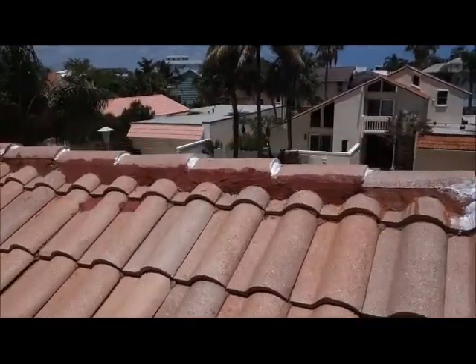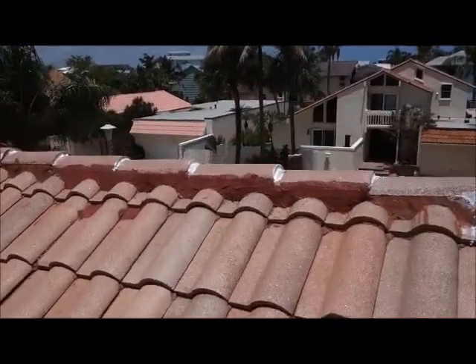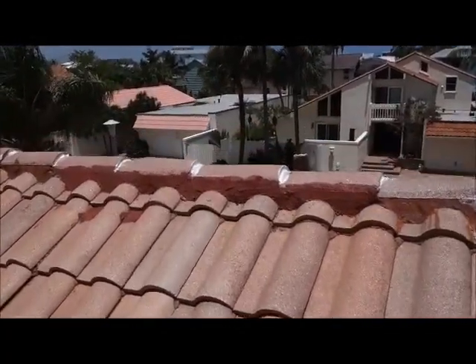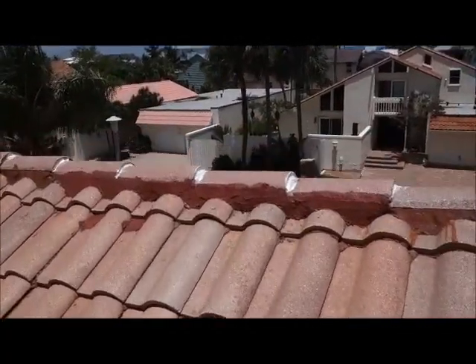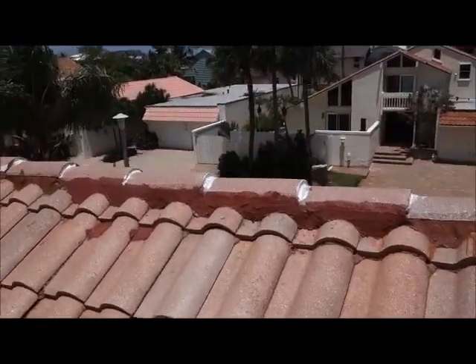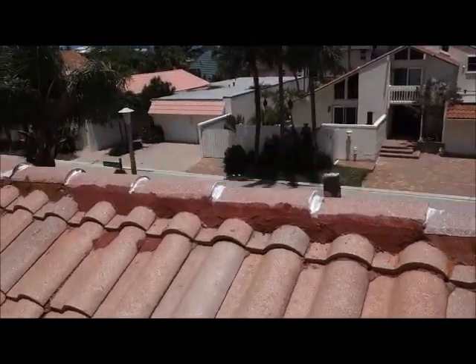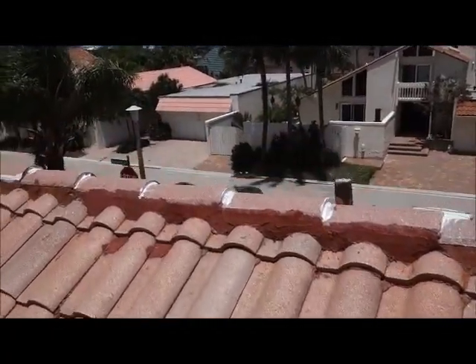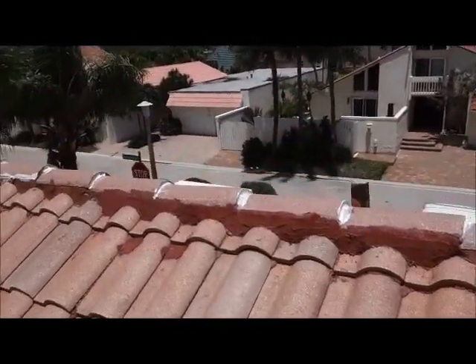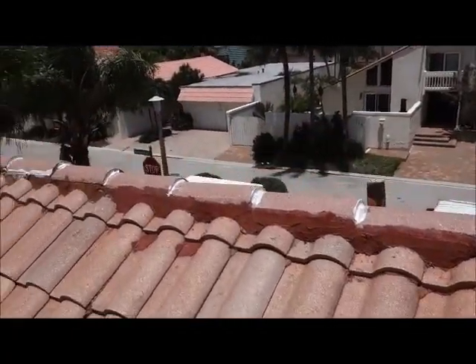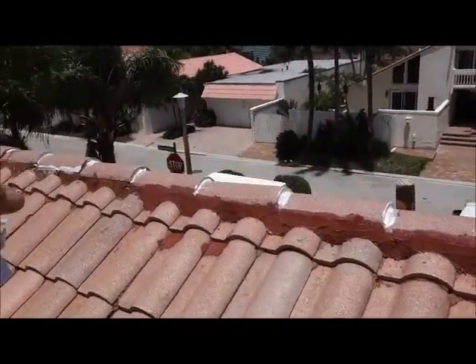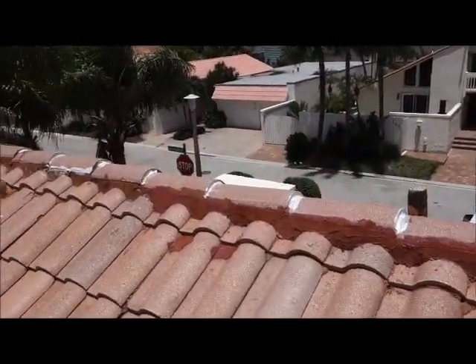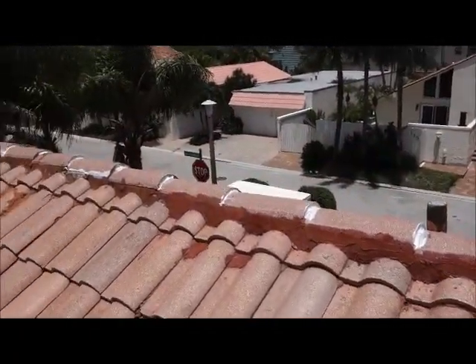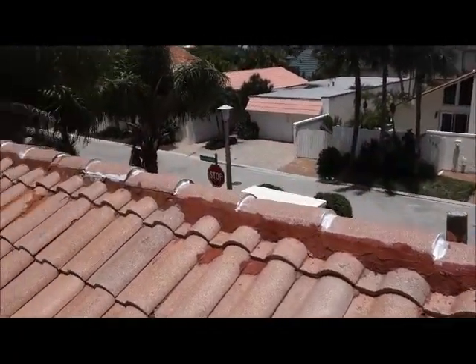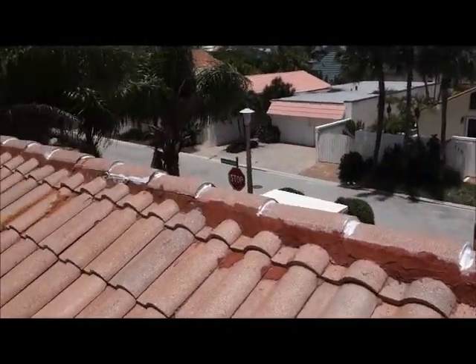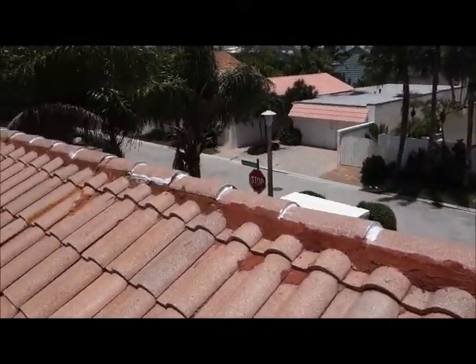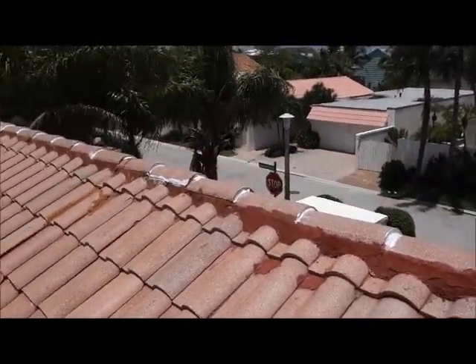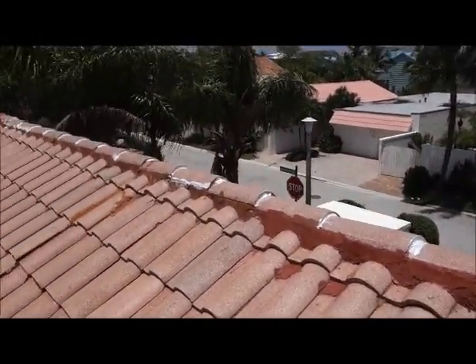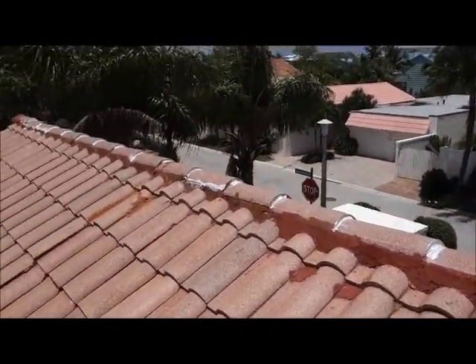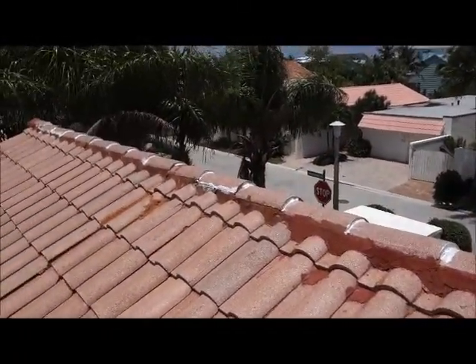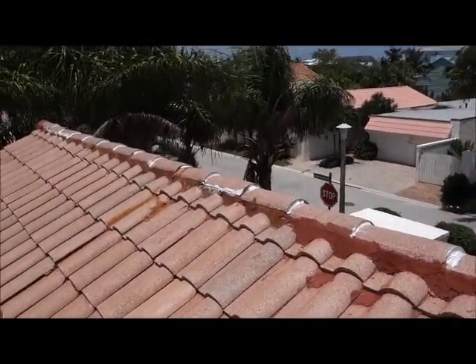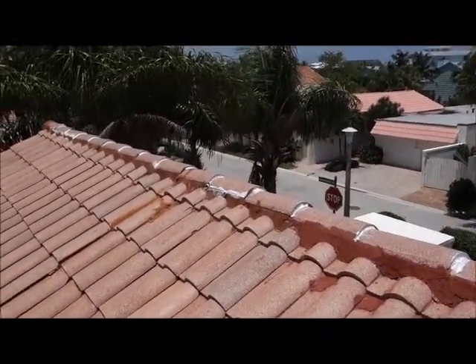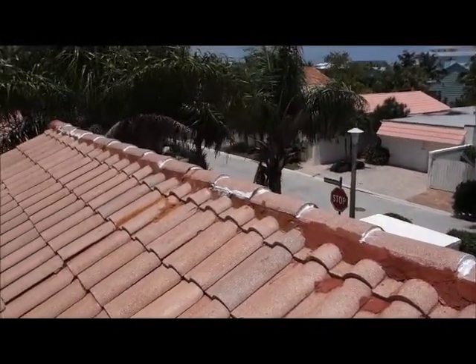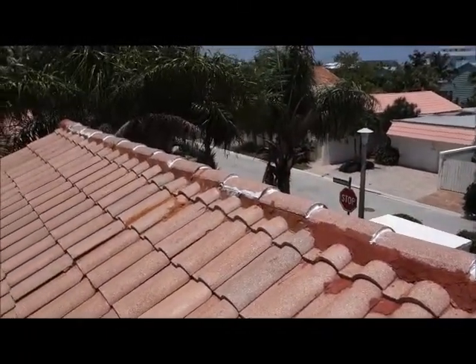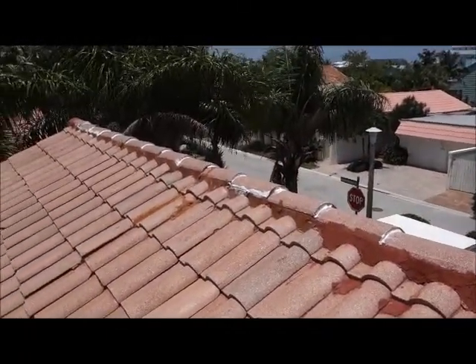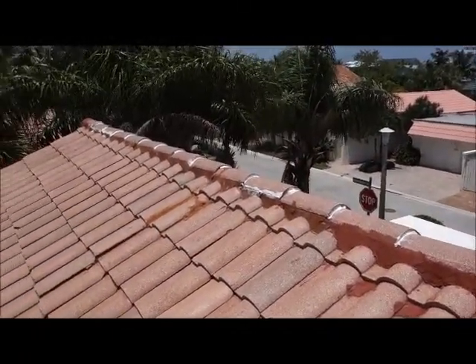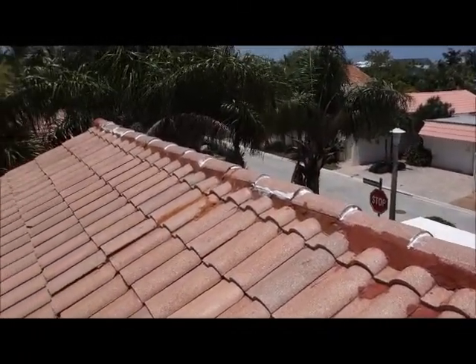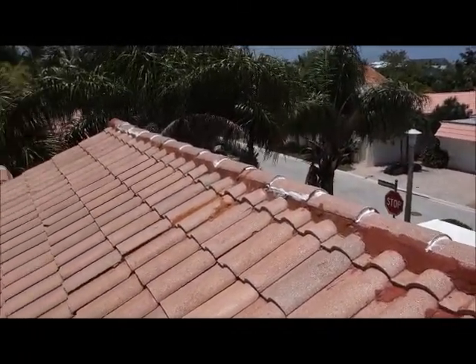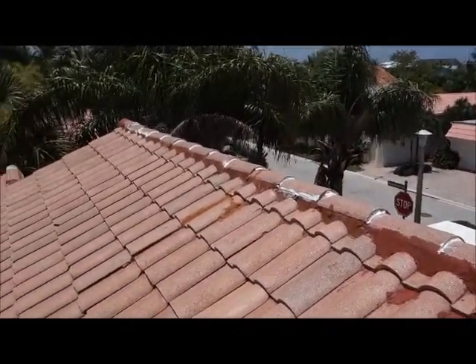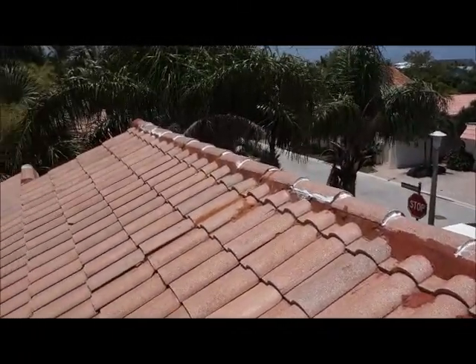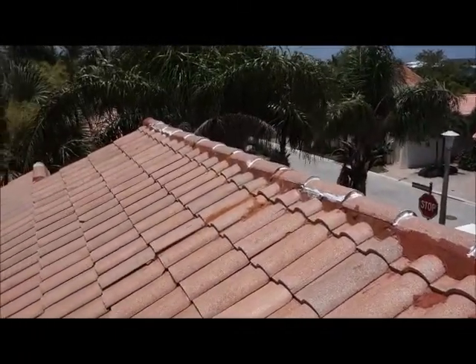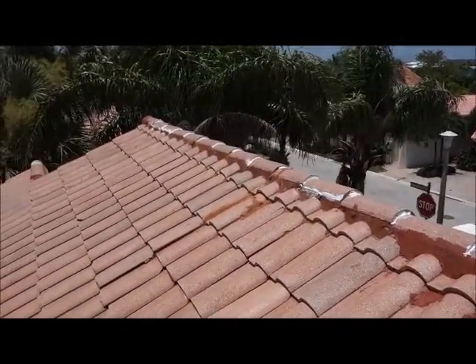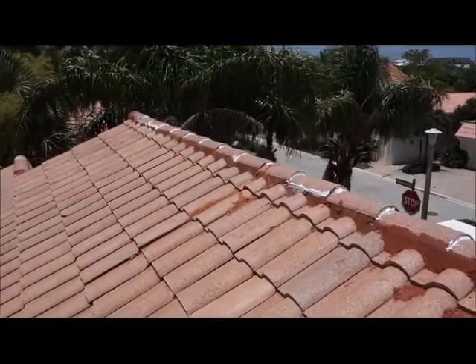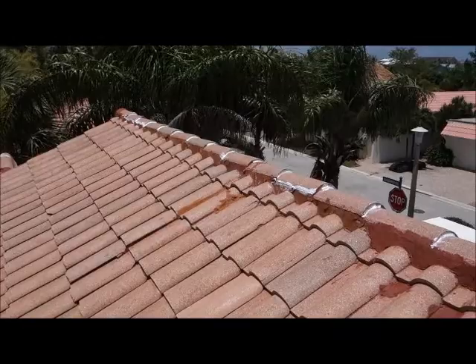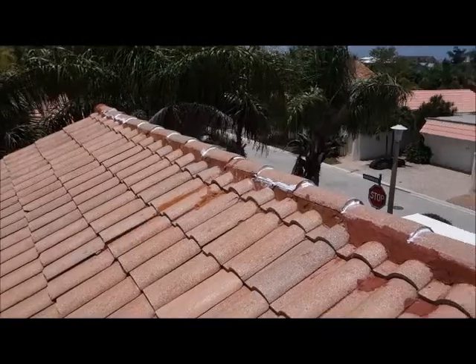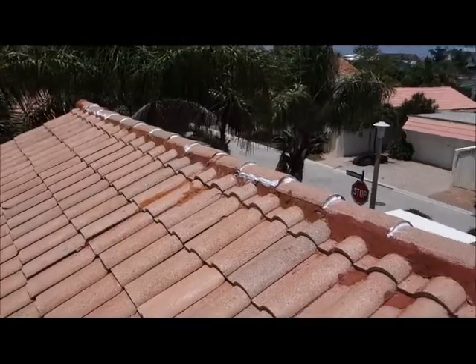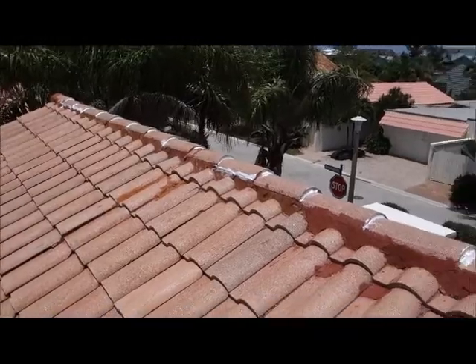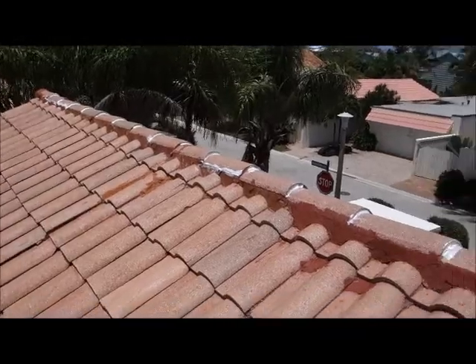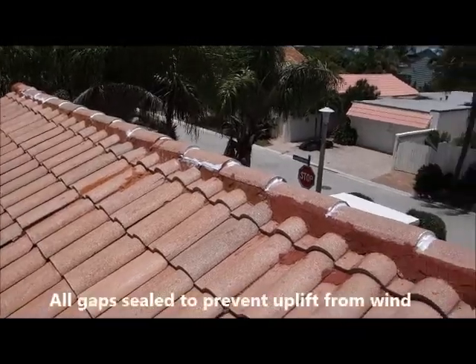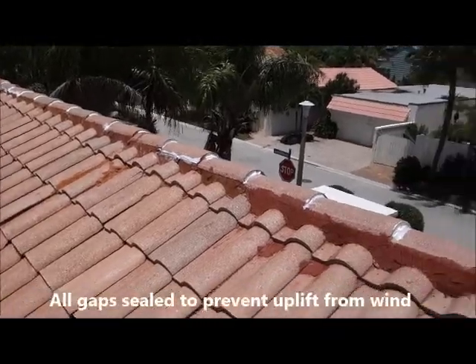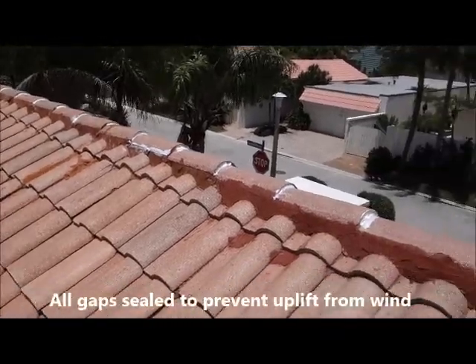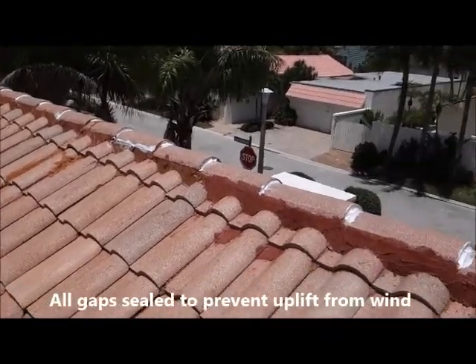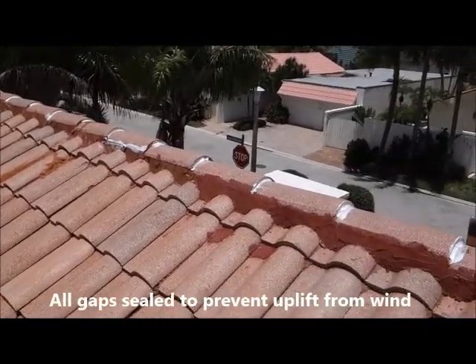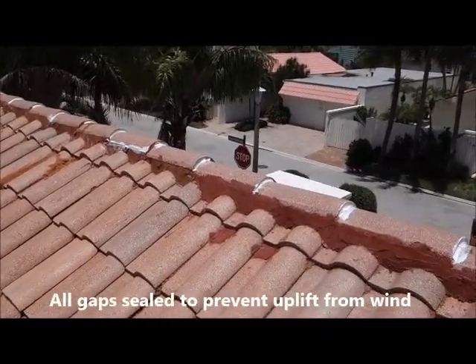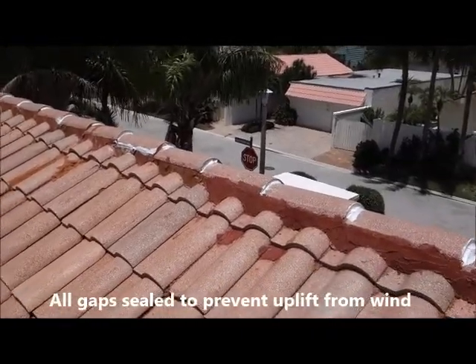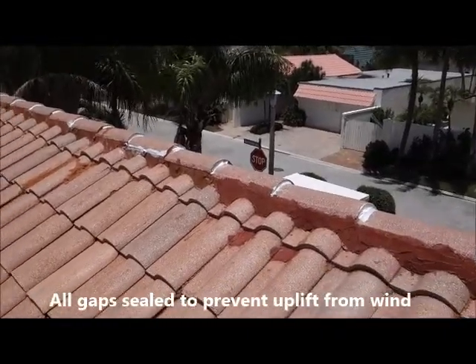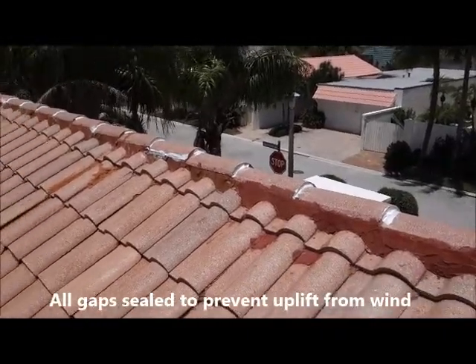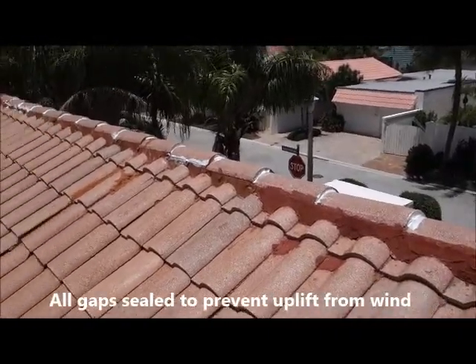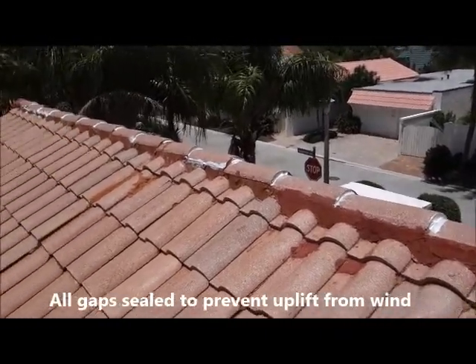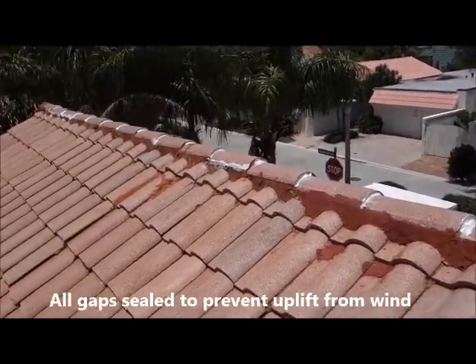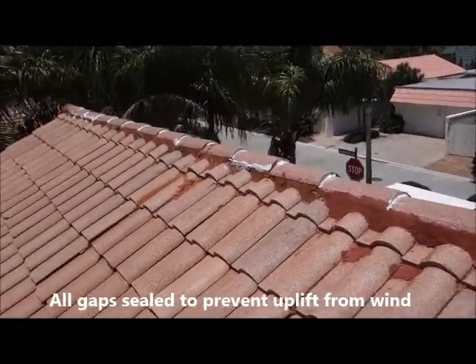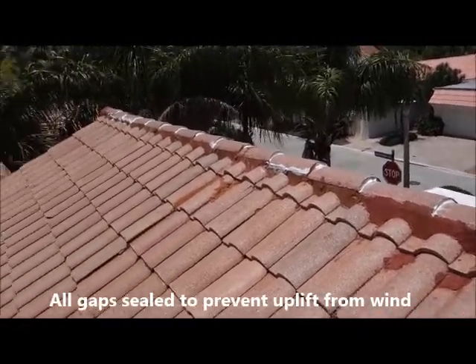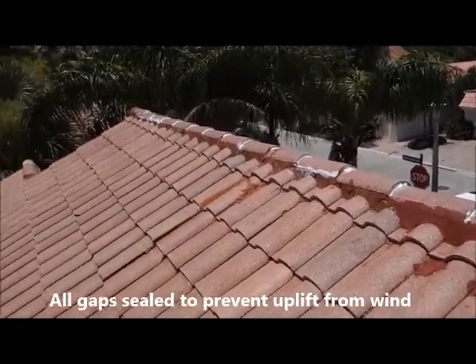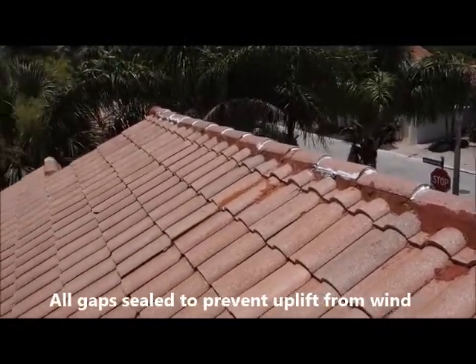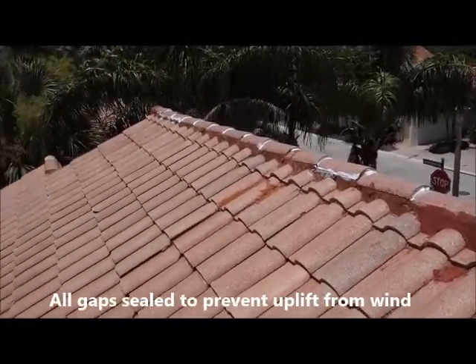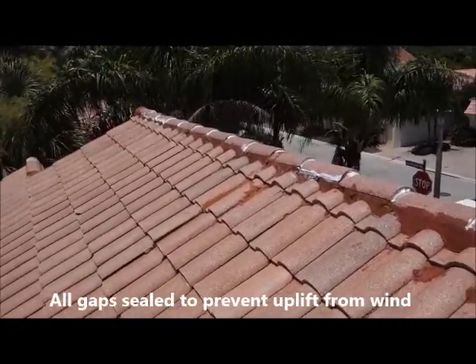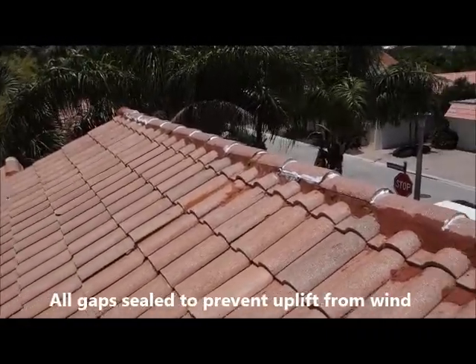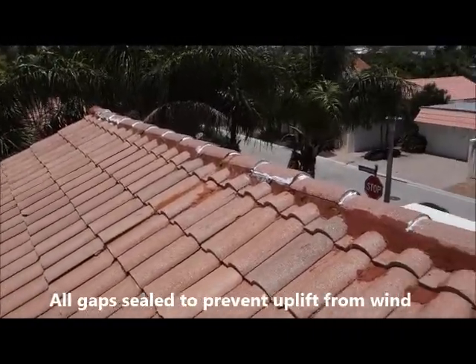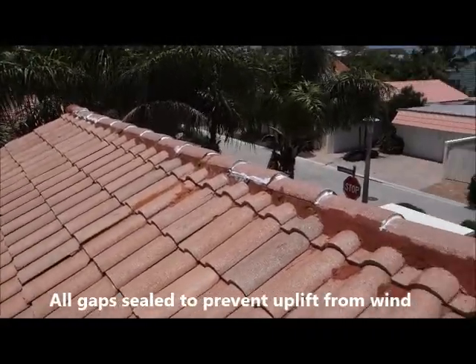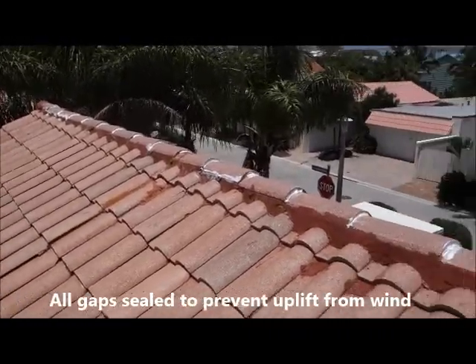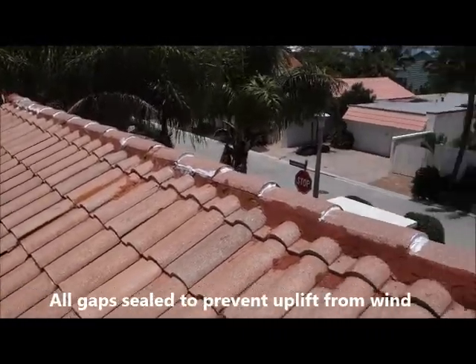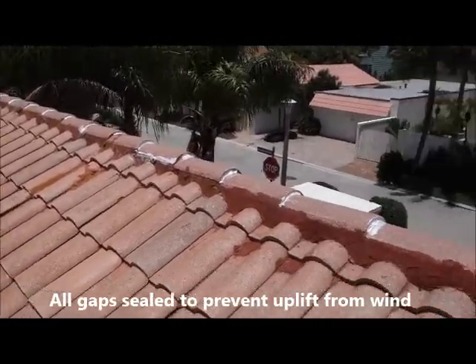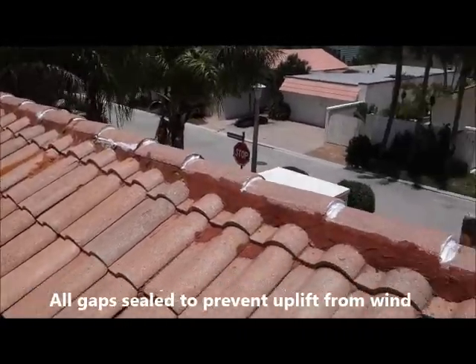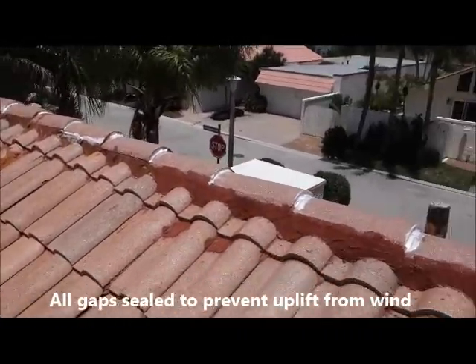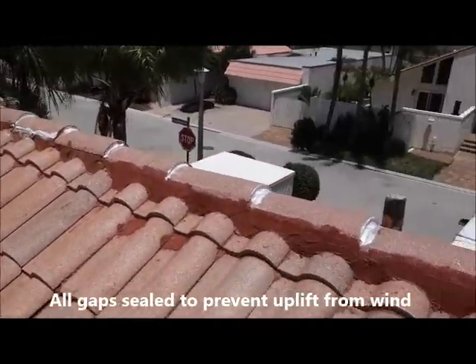I like to seal up these ridge cap openings here before we paint — it's going to ensure that nothing is going to get in there.